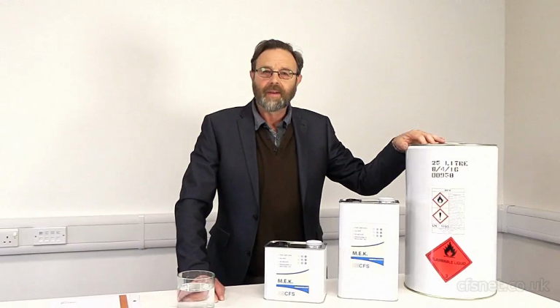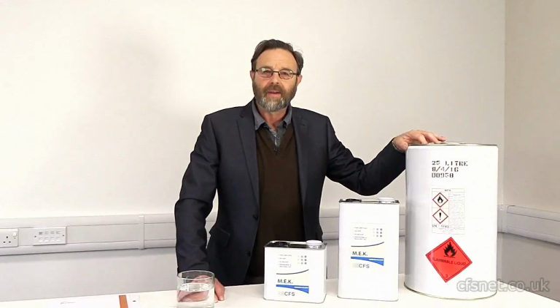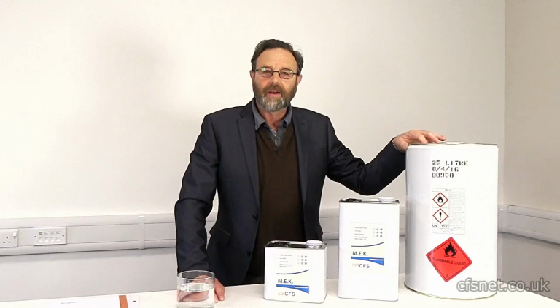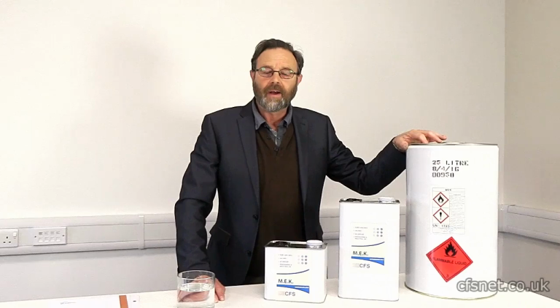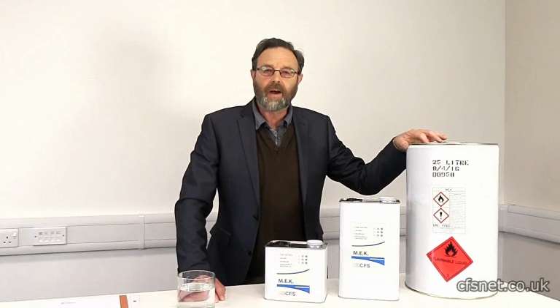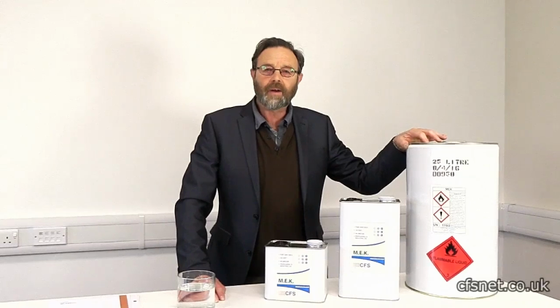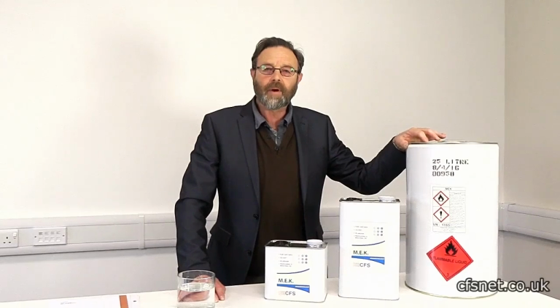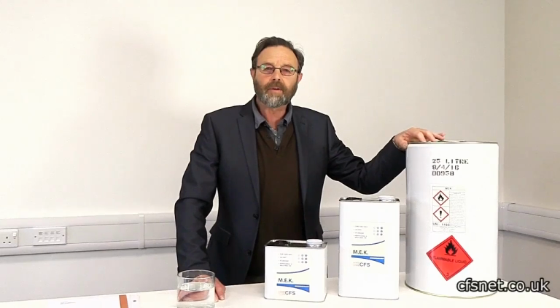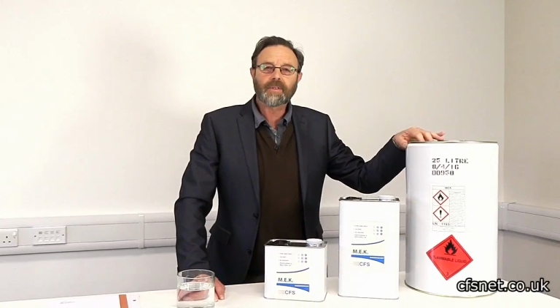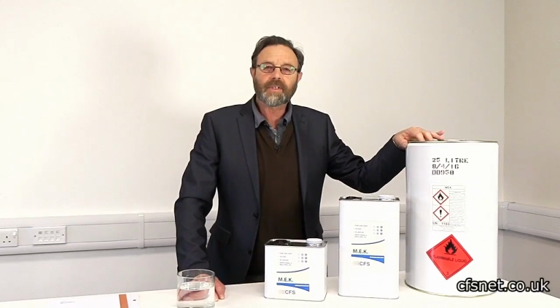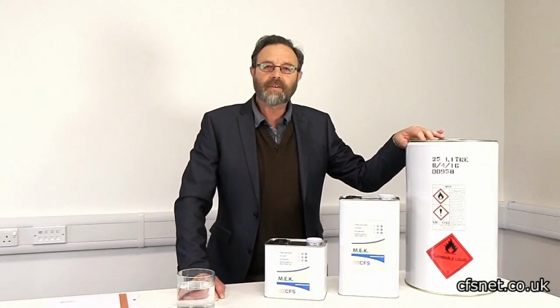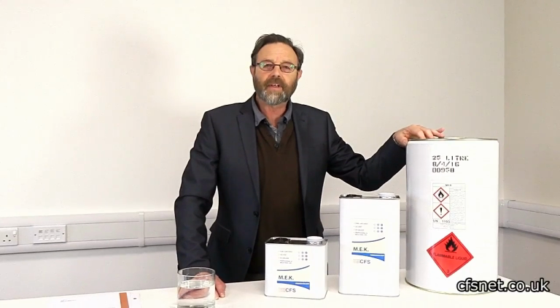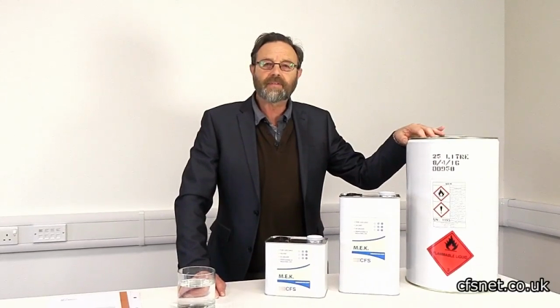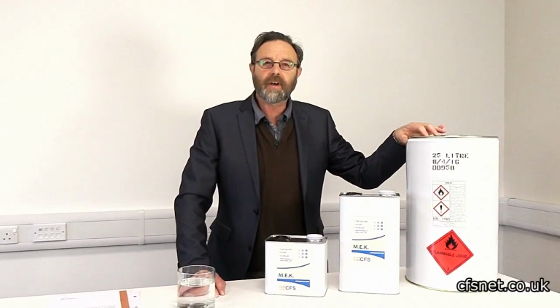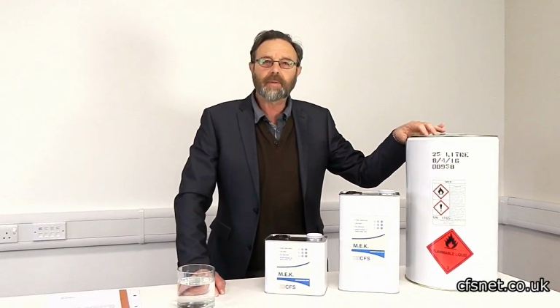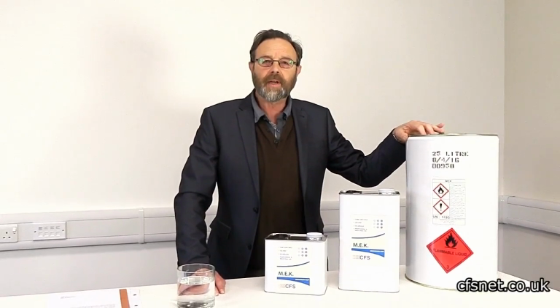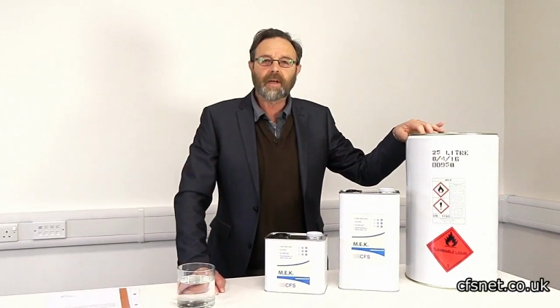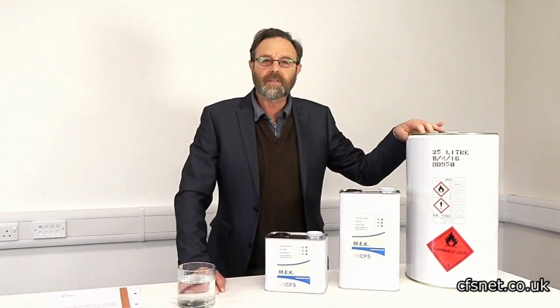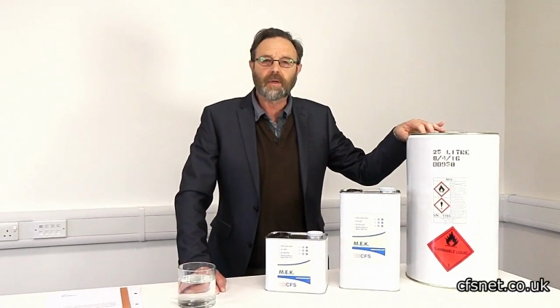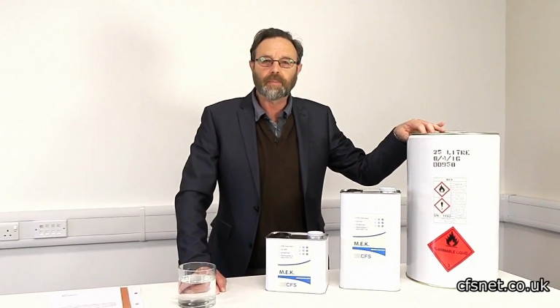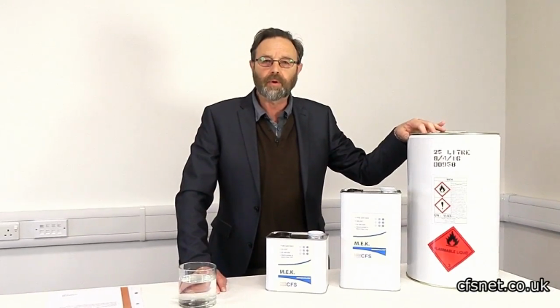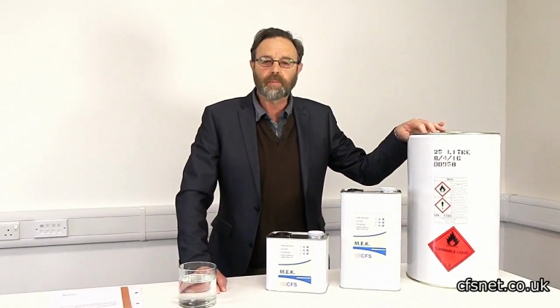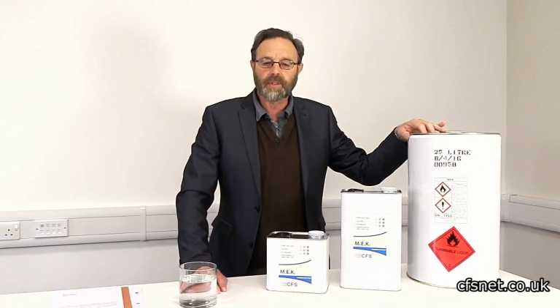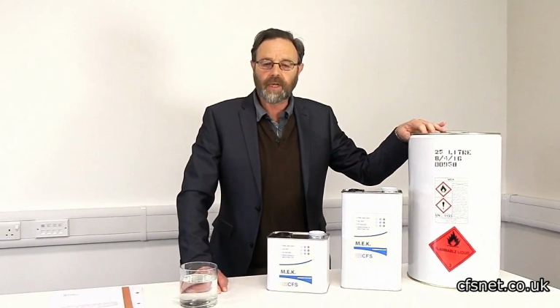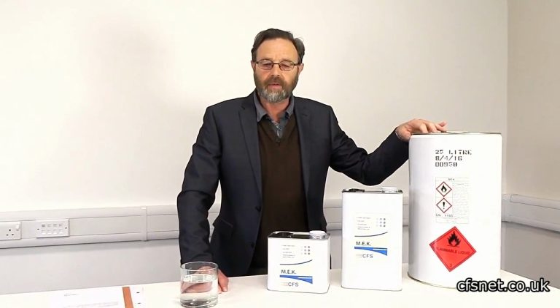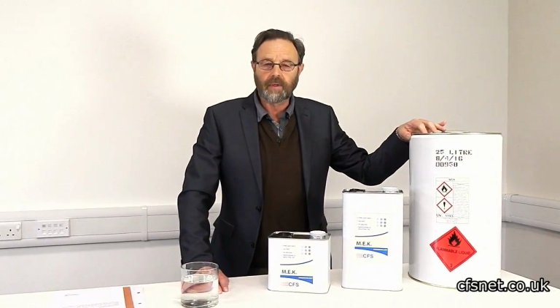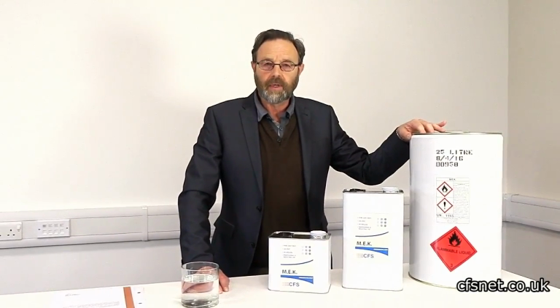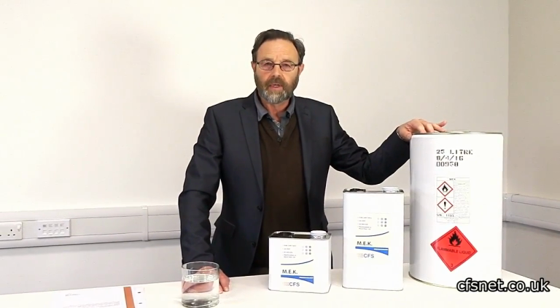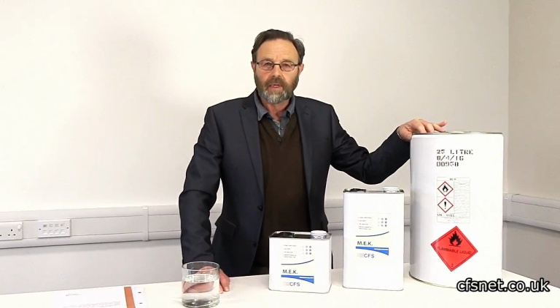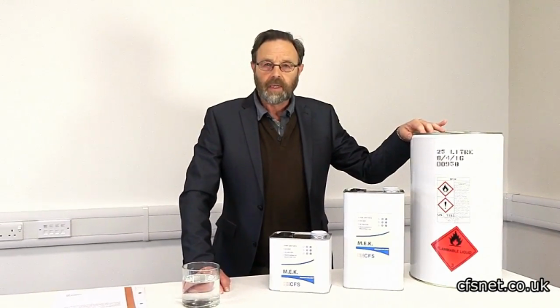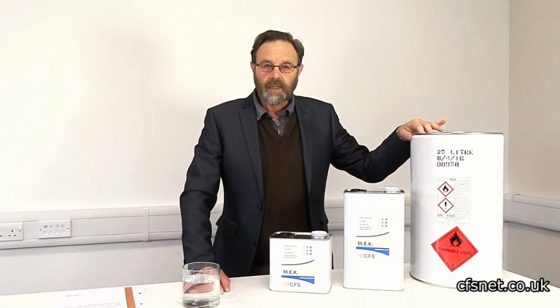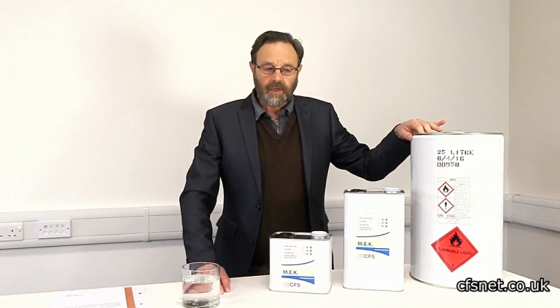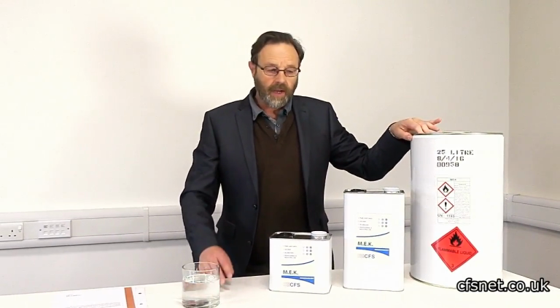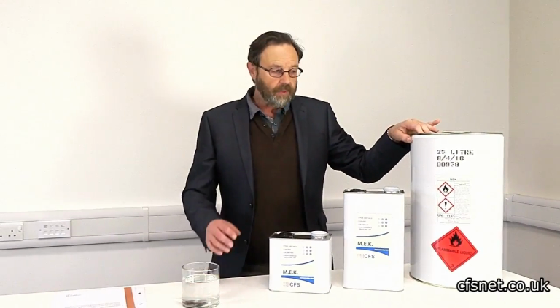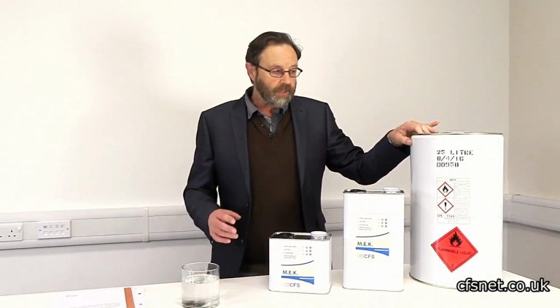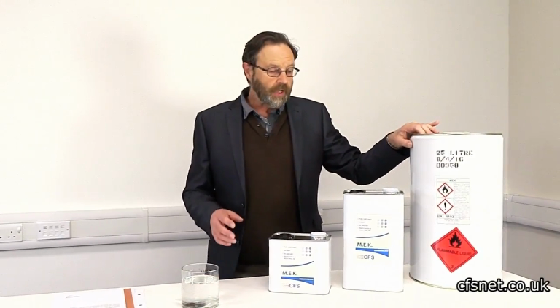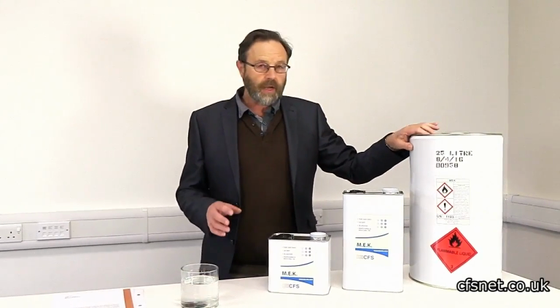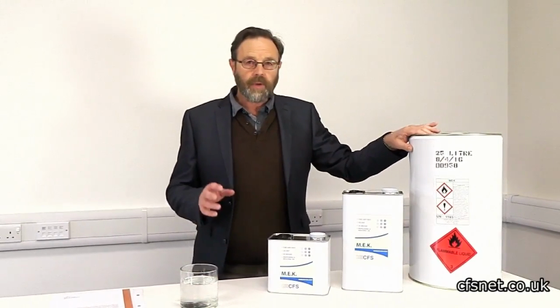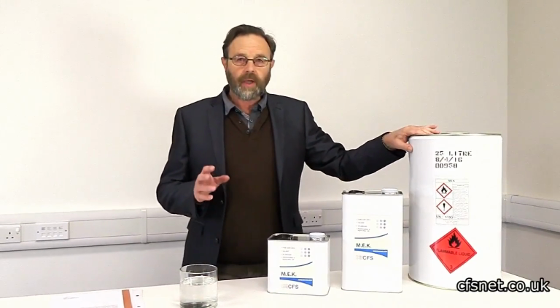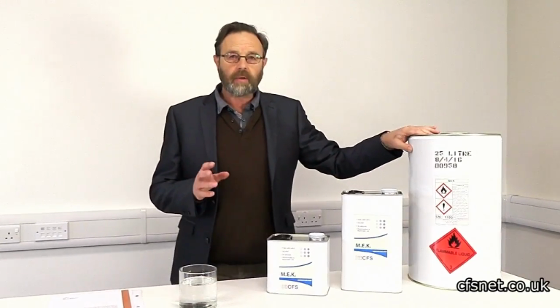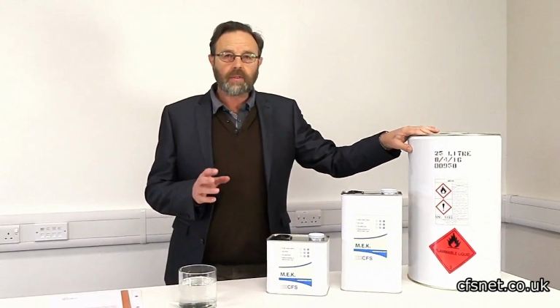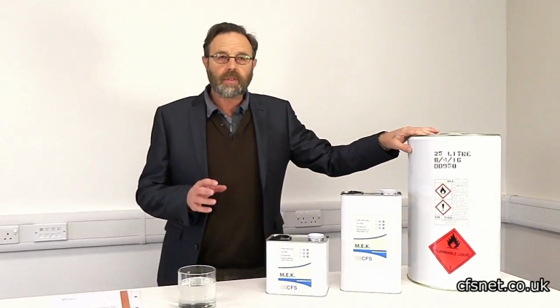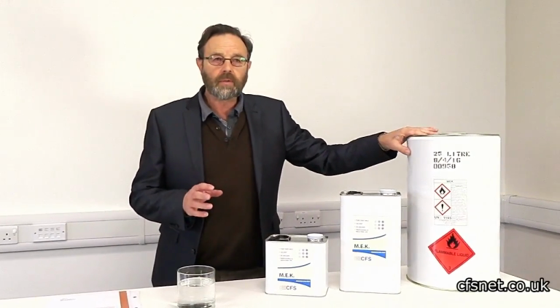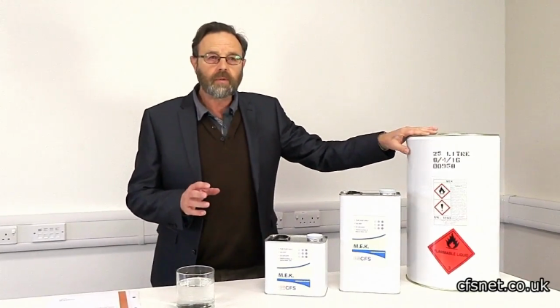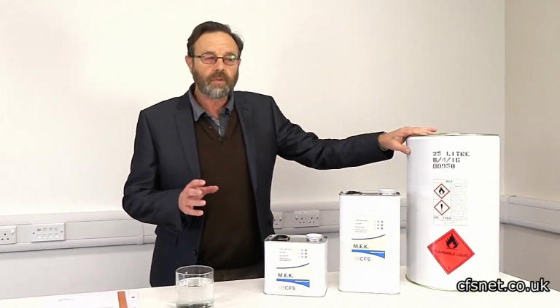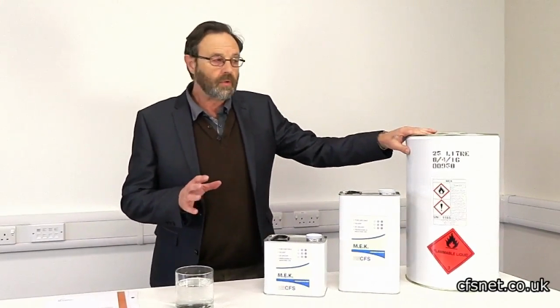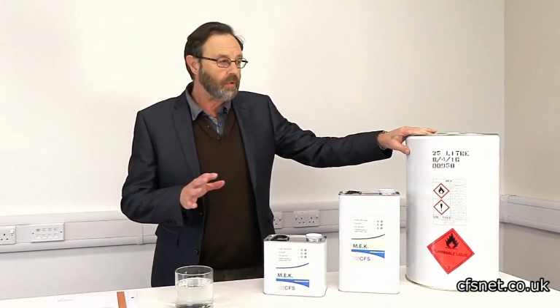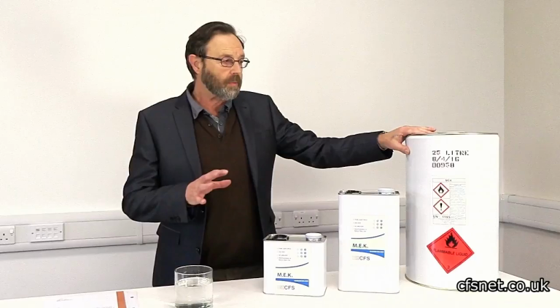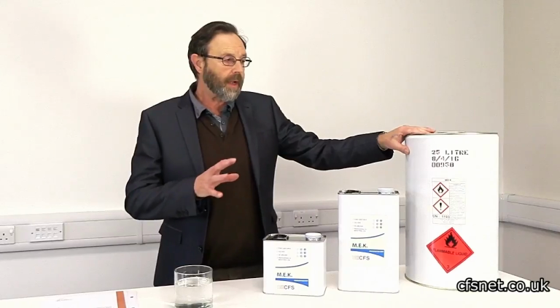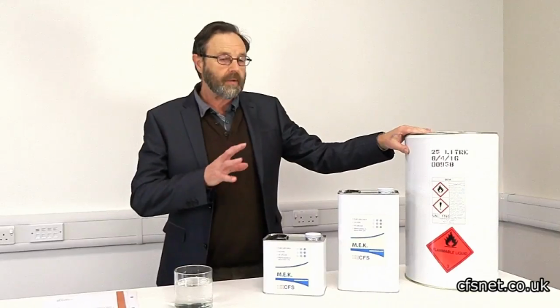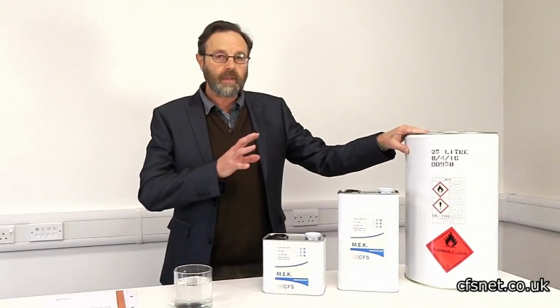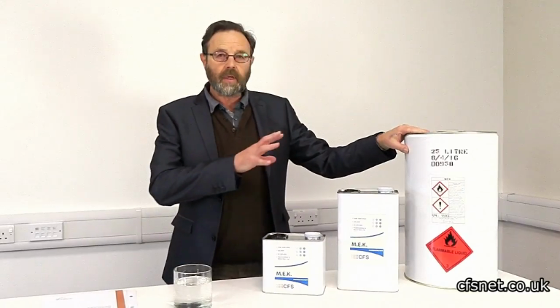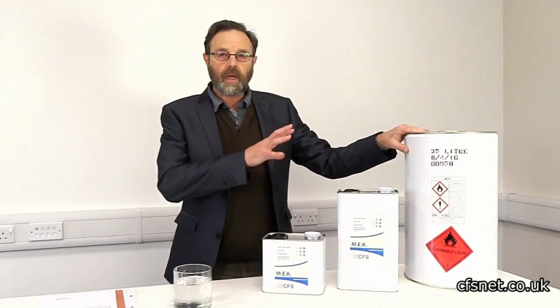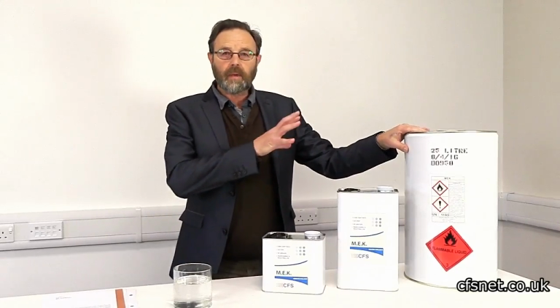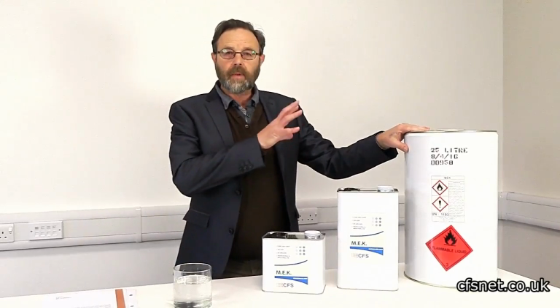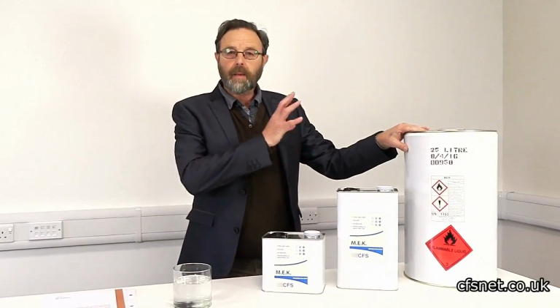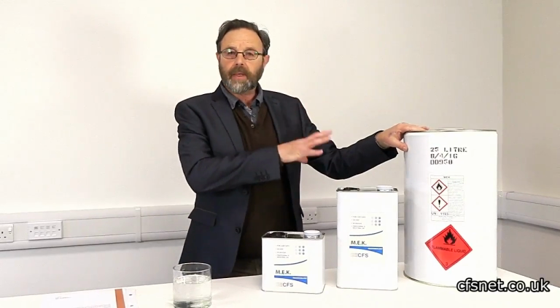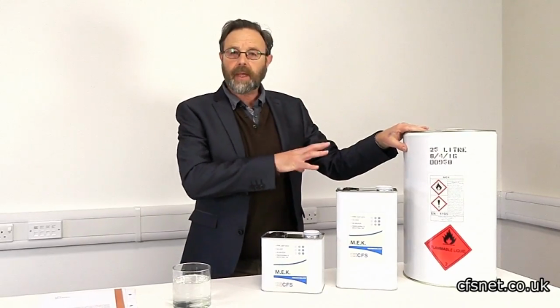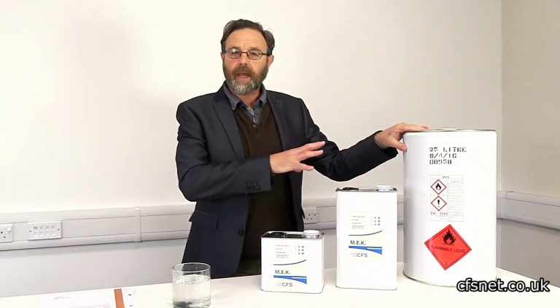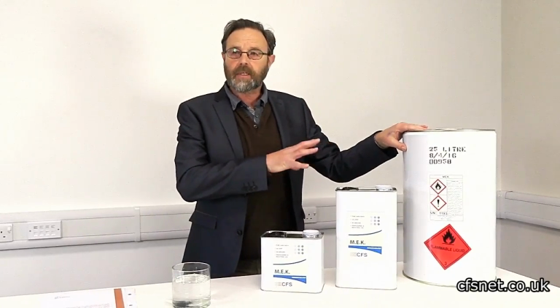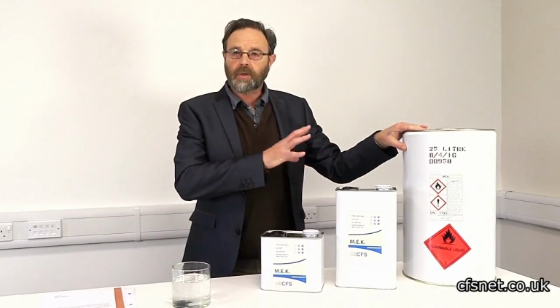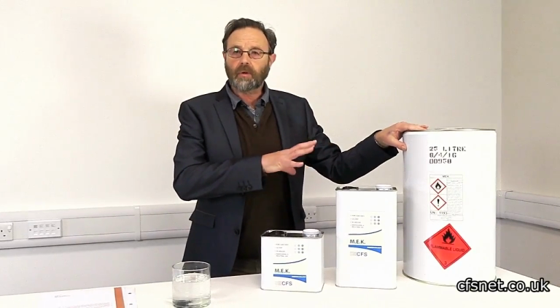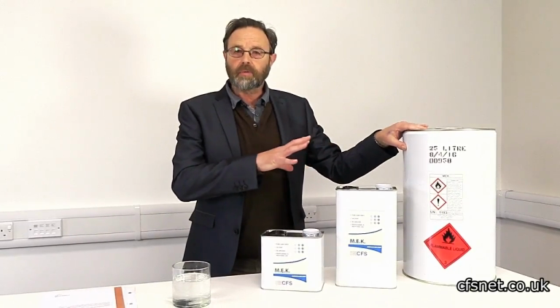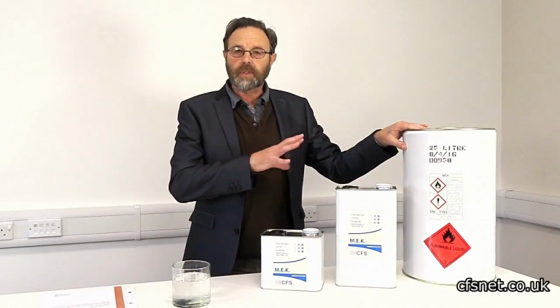Hi, welcome to CFS FibreGlass, I'm Paul Brettel. Today we're going to talk about MEK solvents.